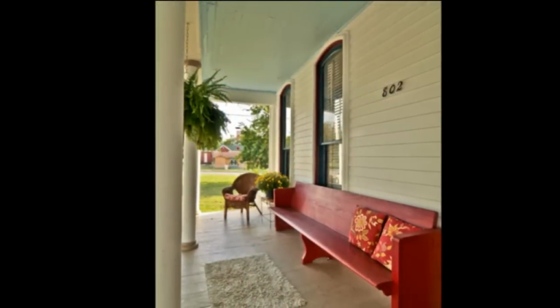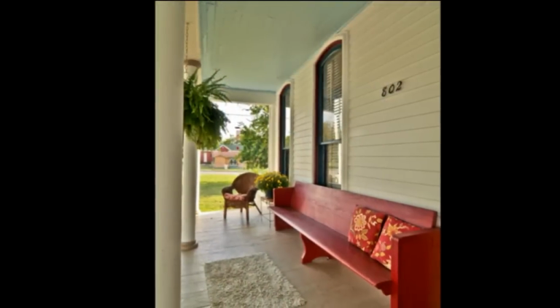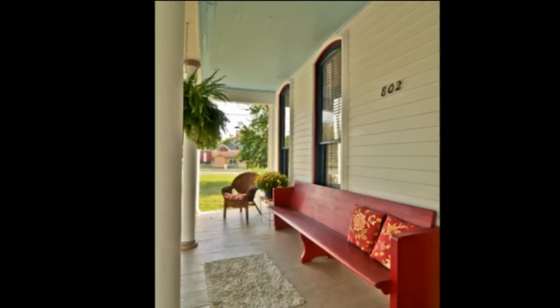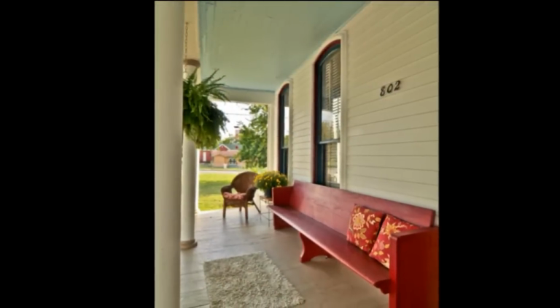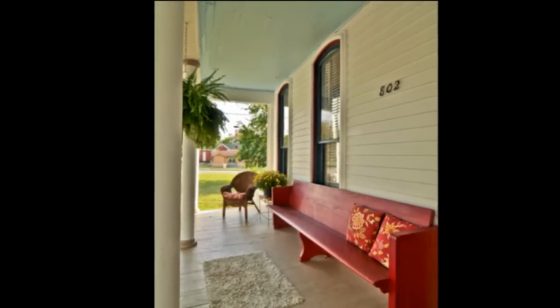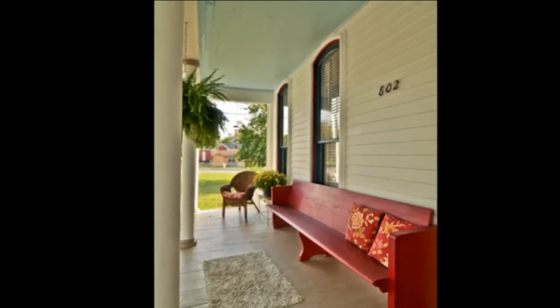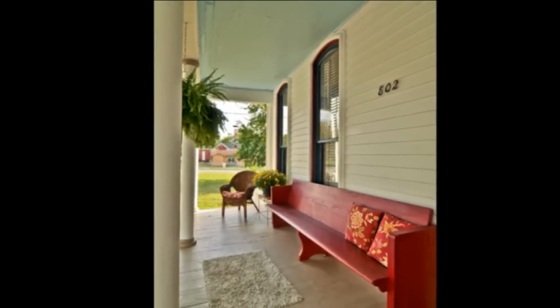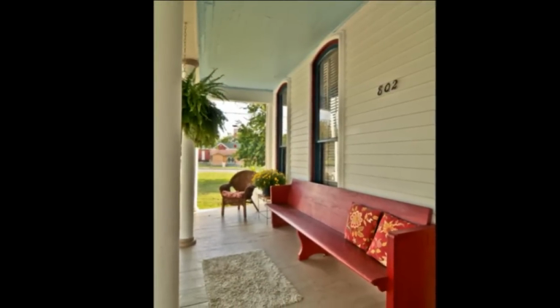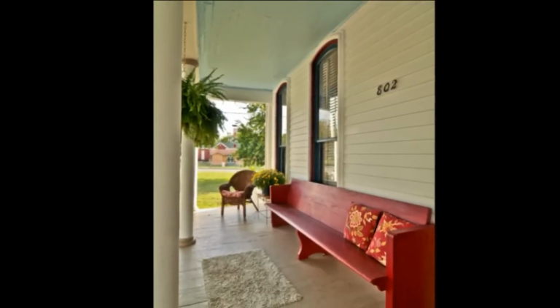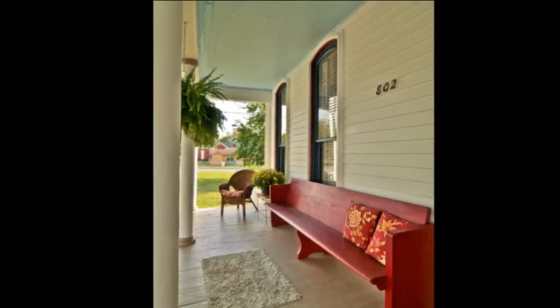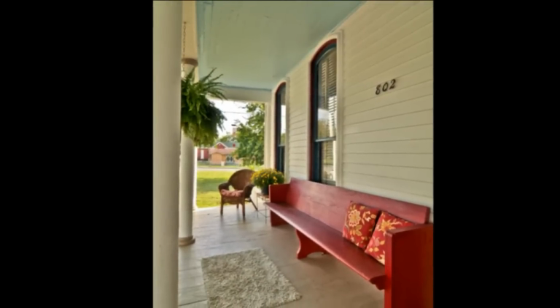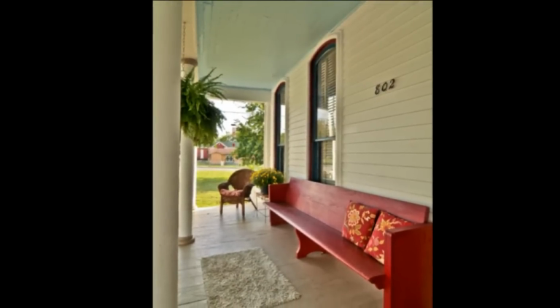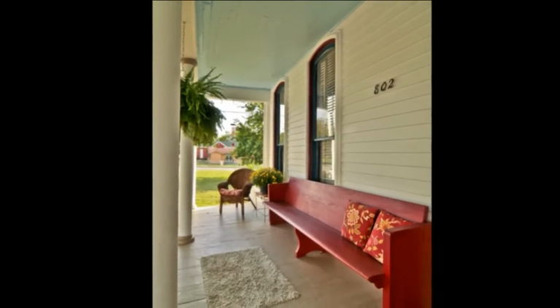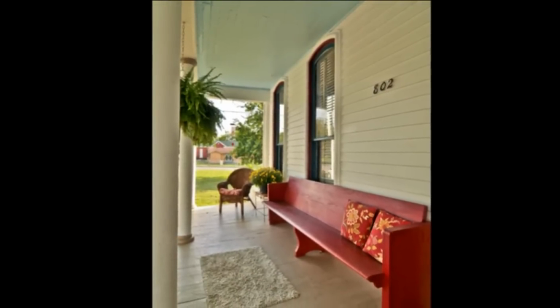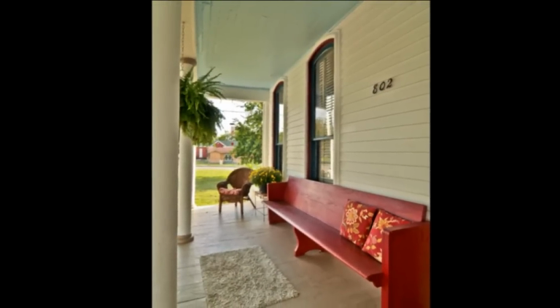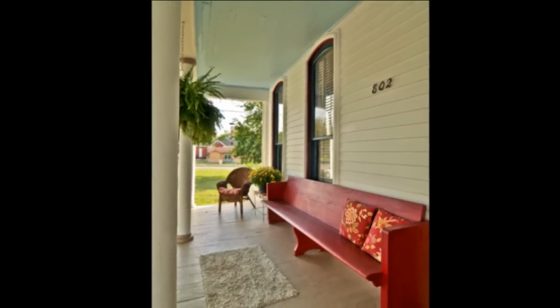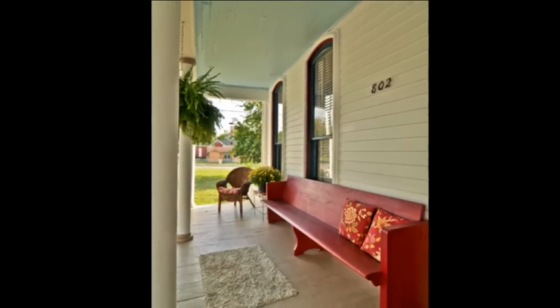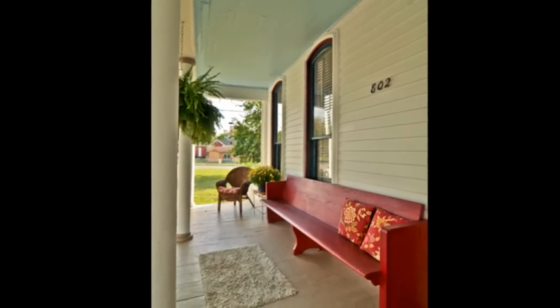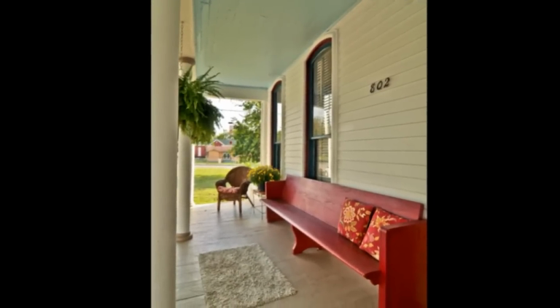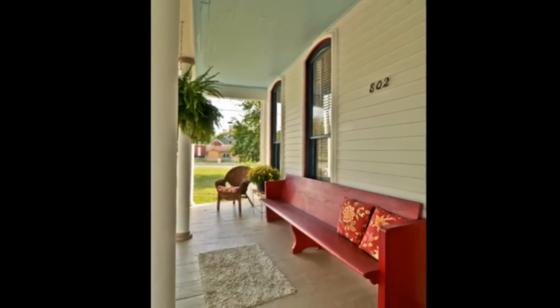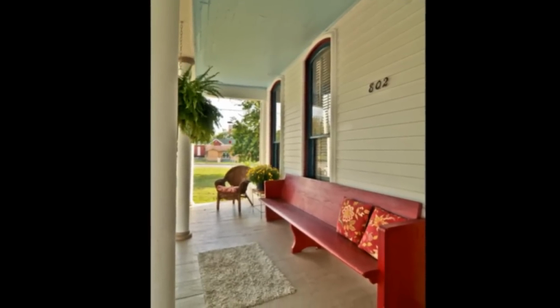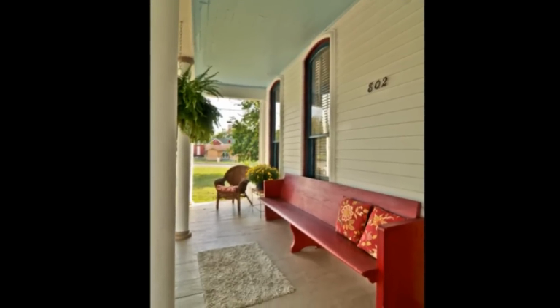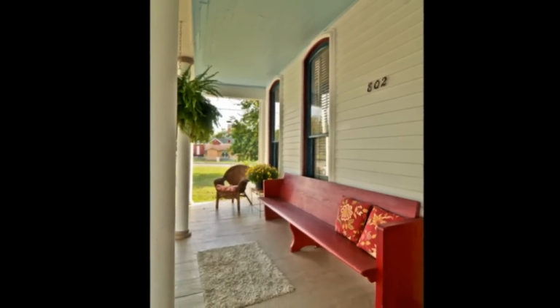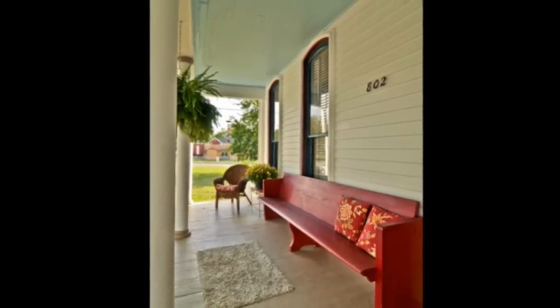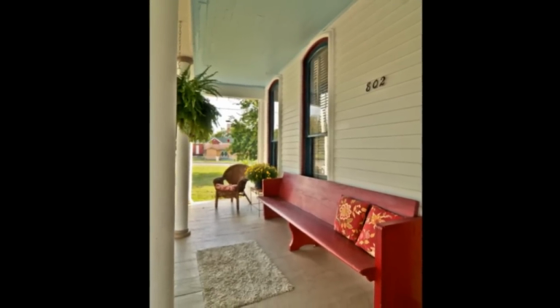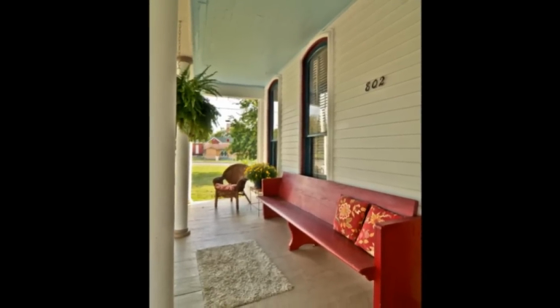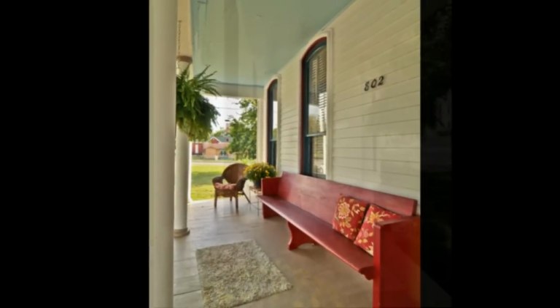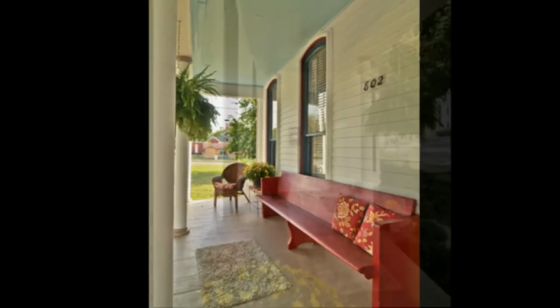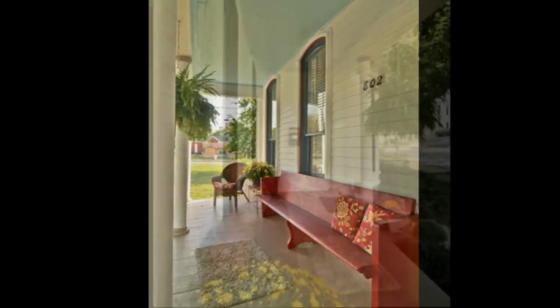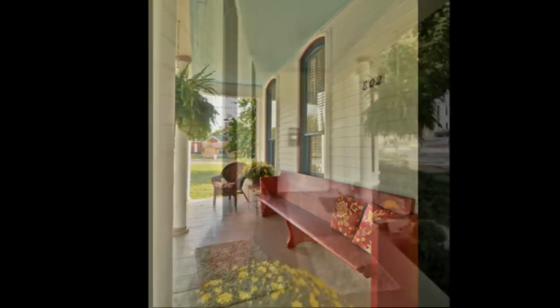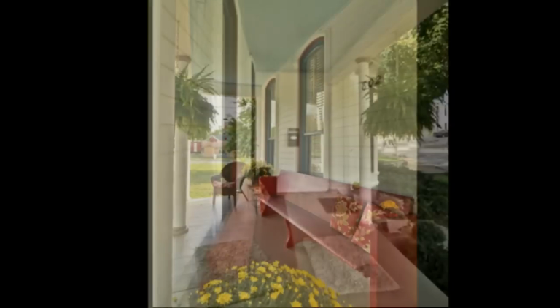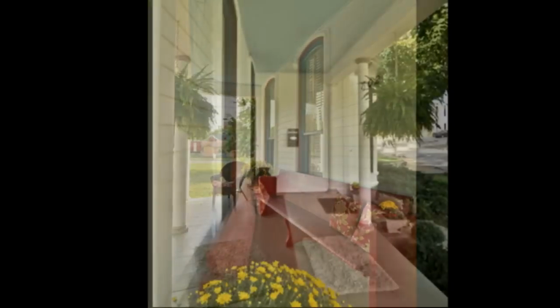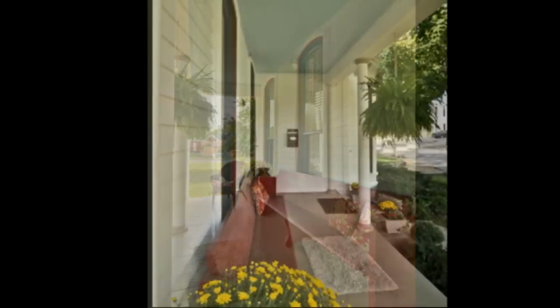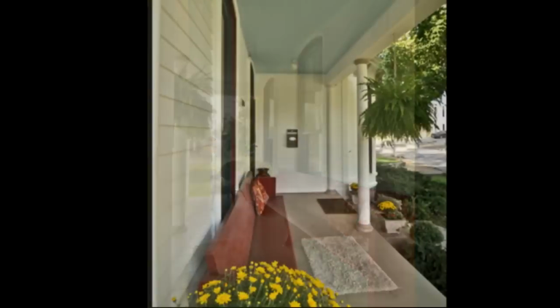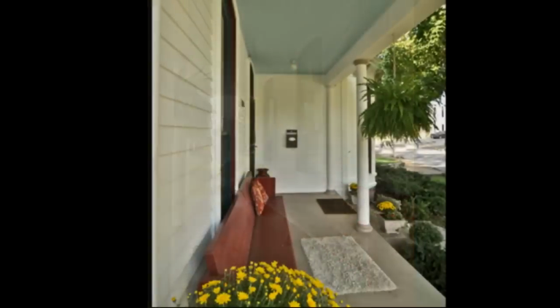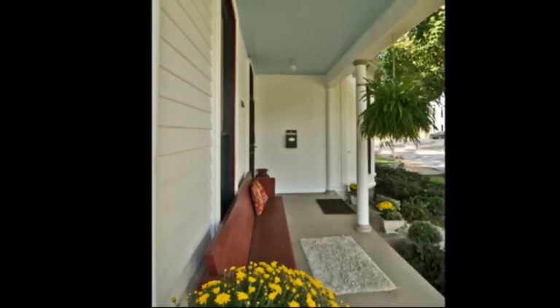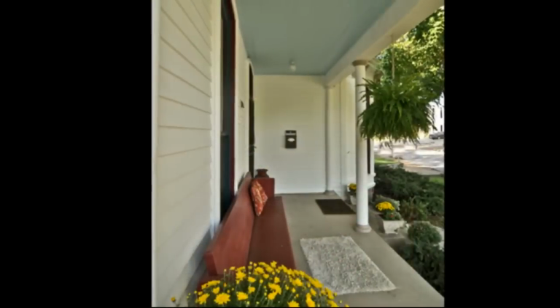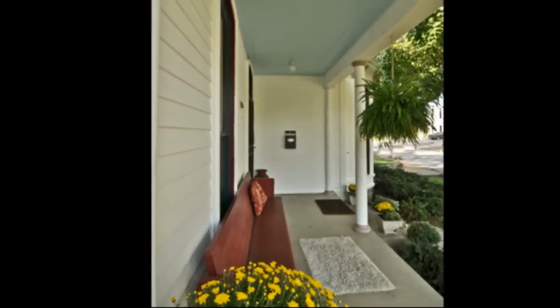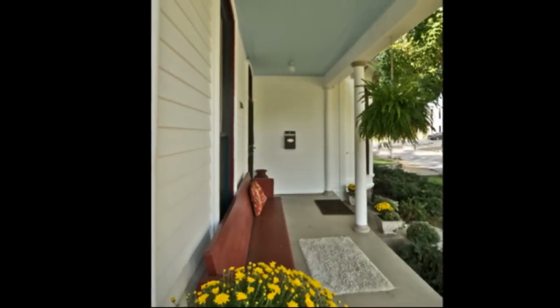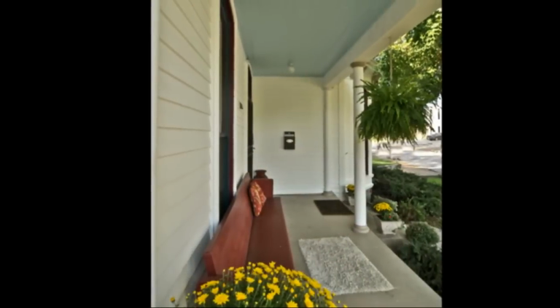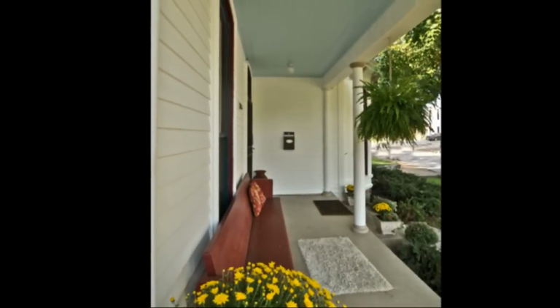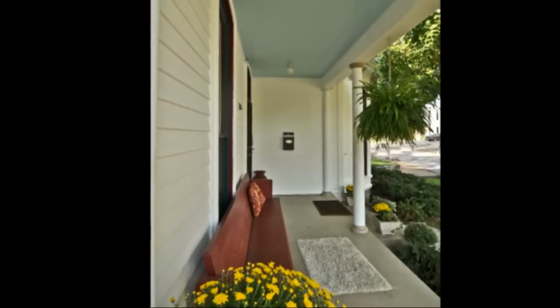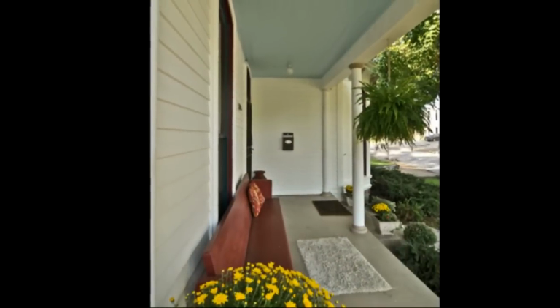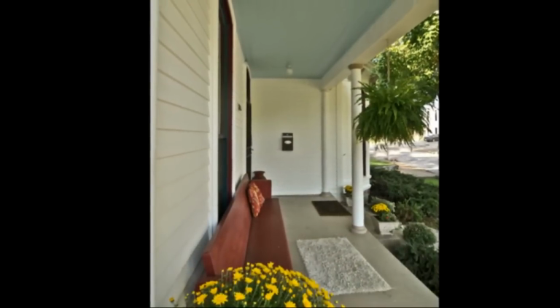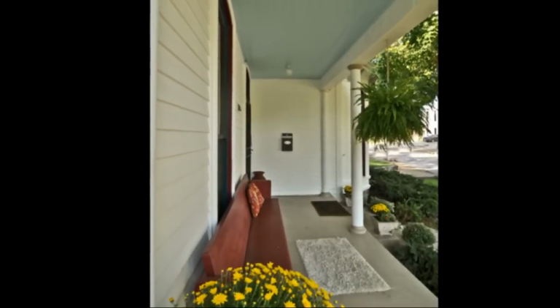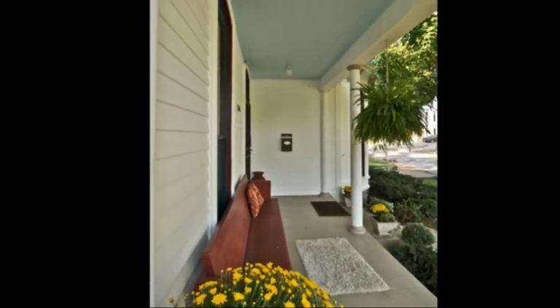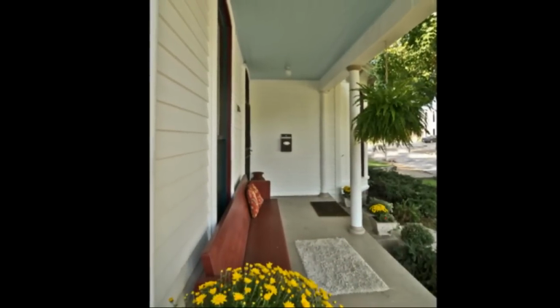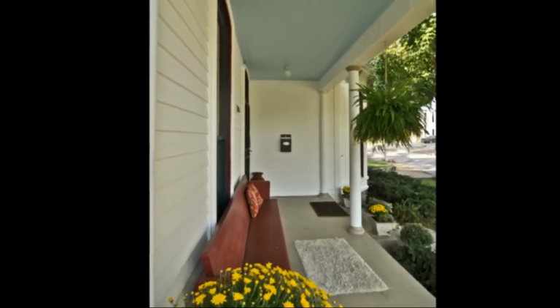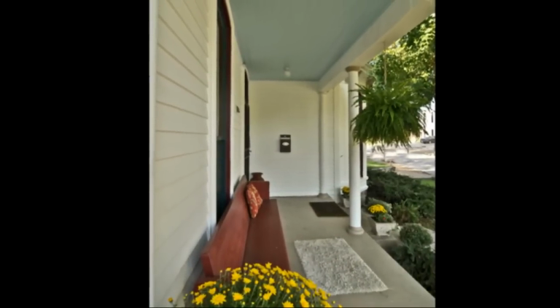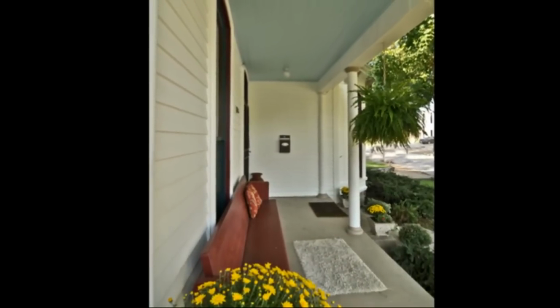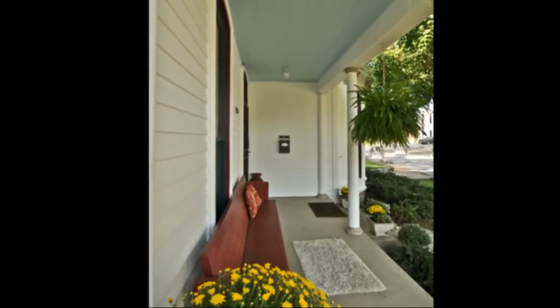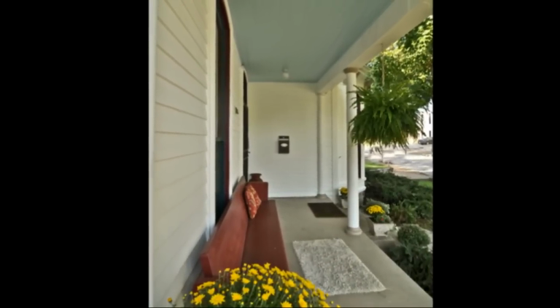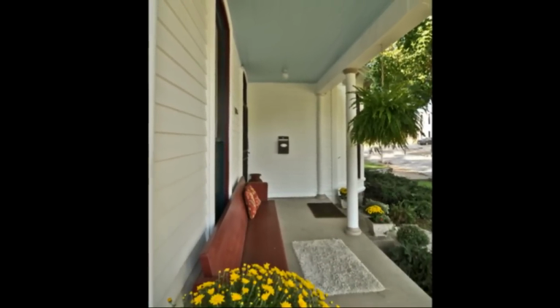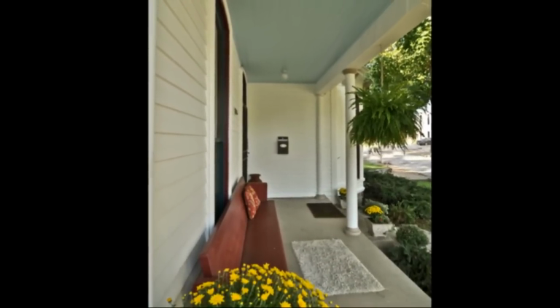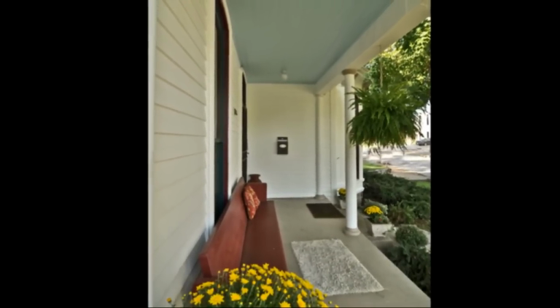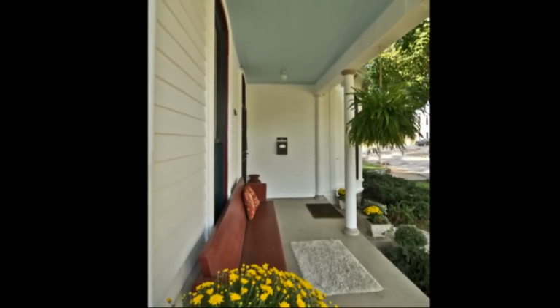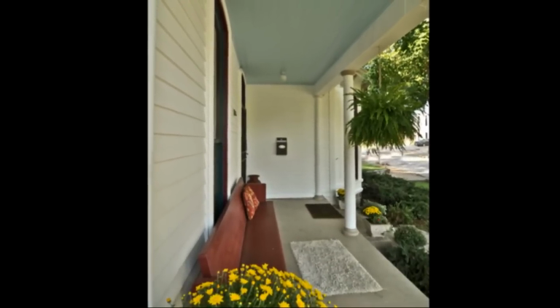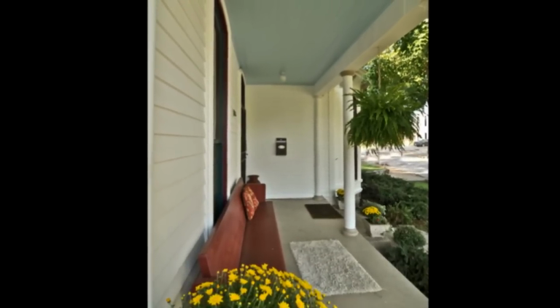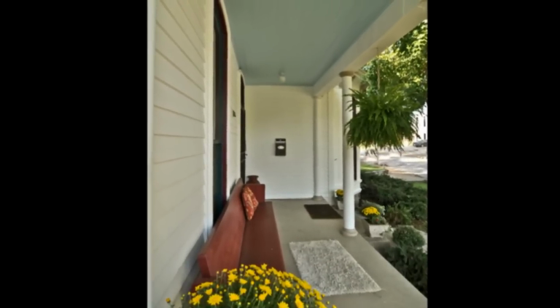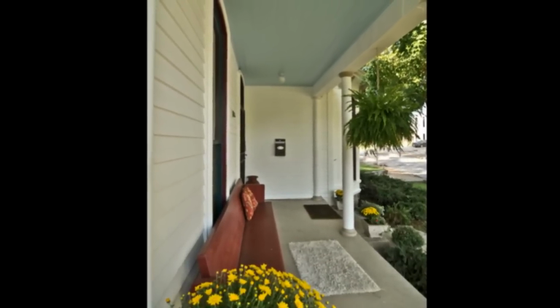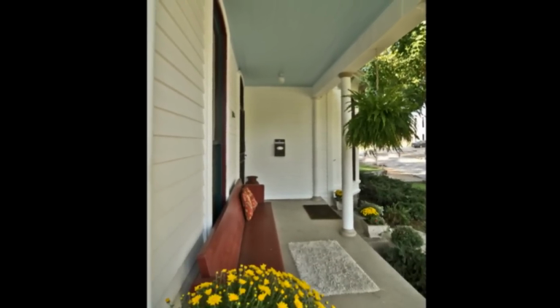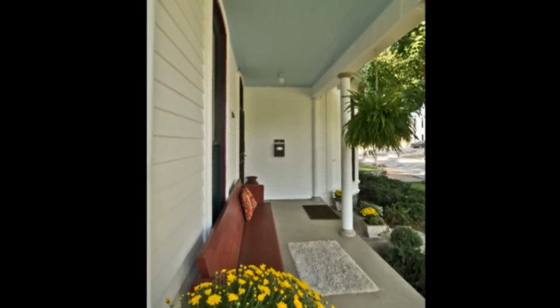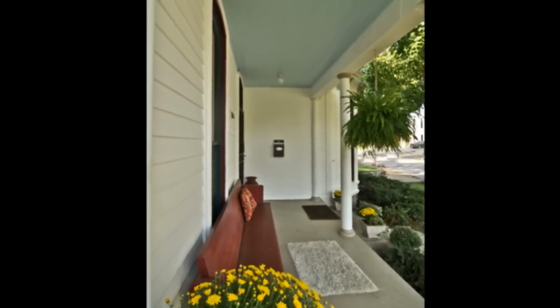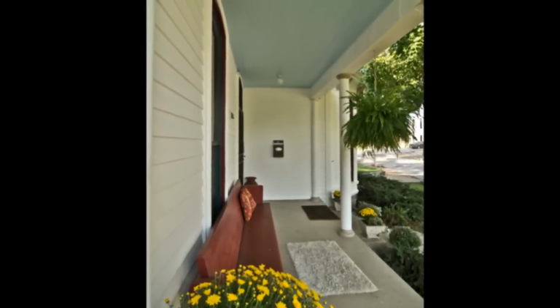The home is 2,300 square feet, offering three bedrooms and two full baths on one level.